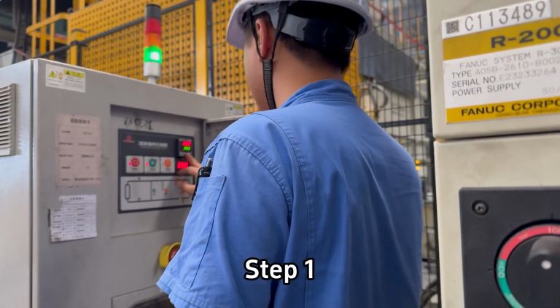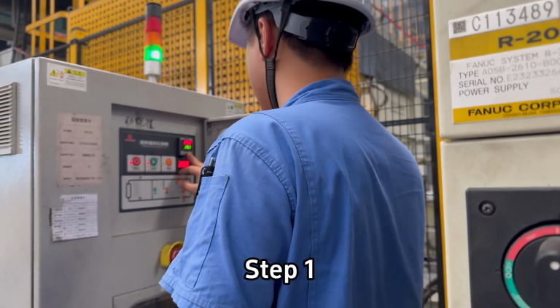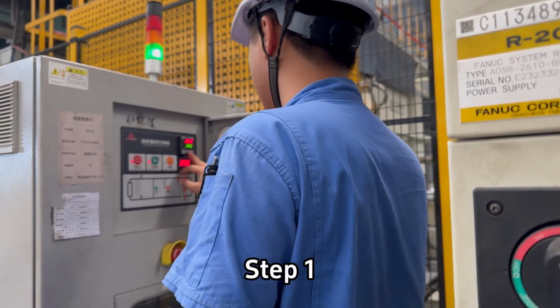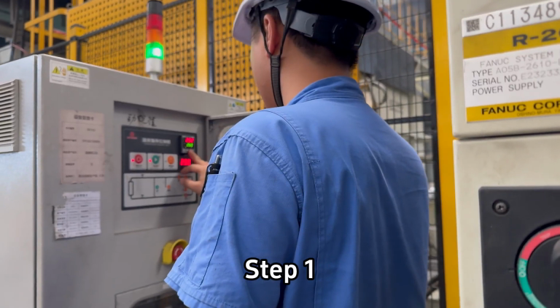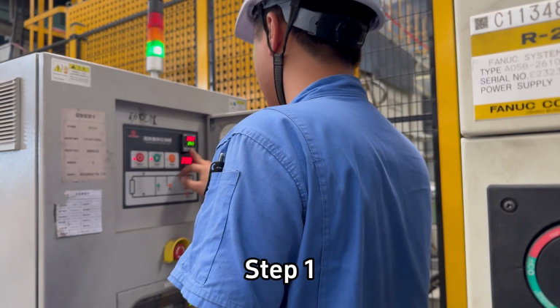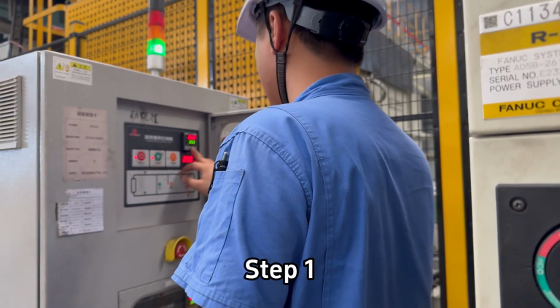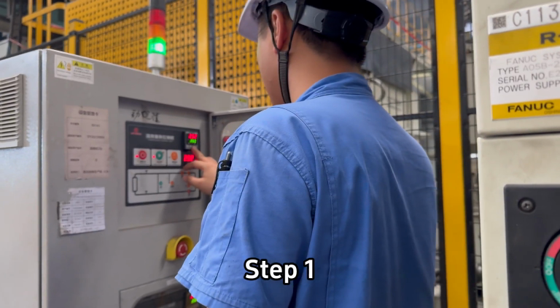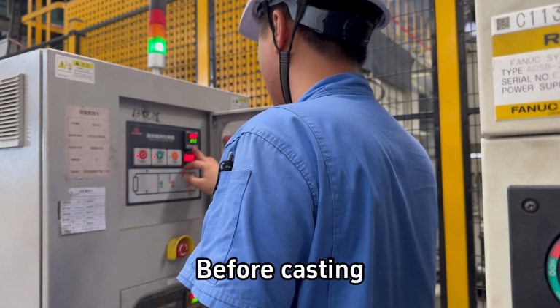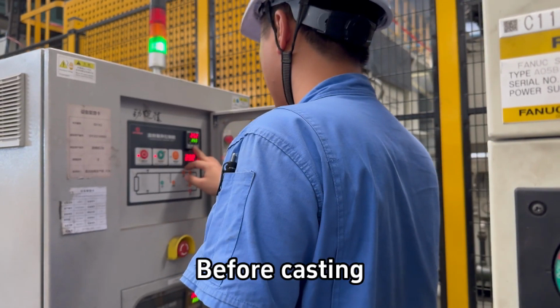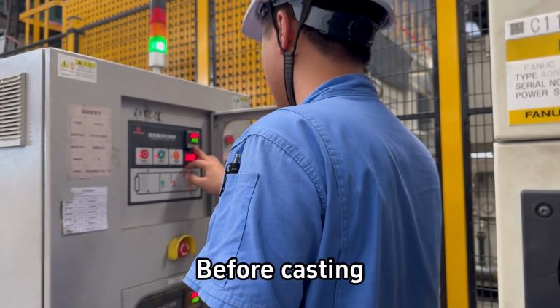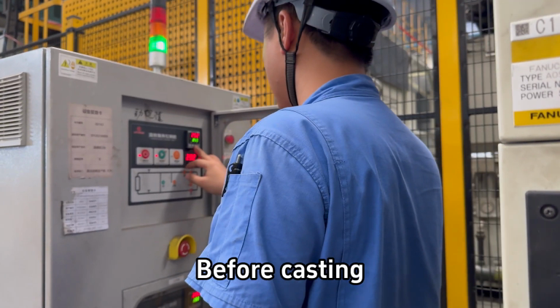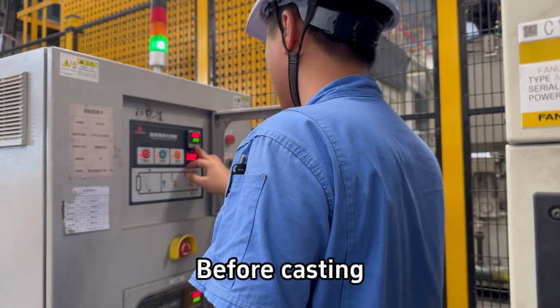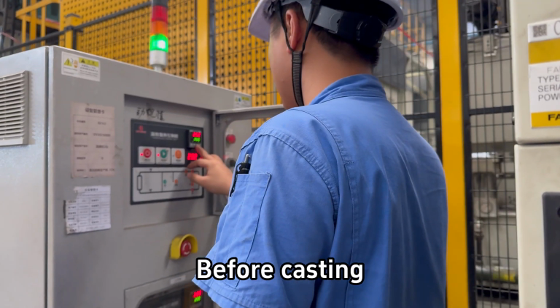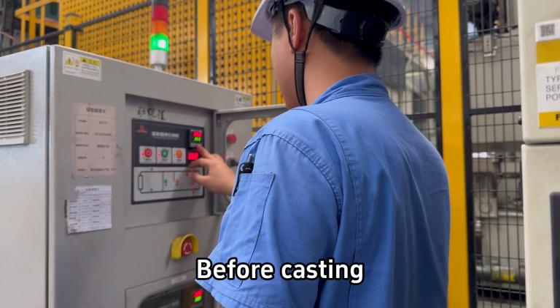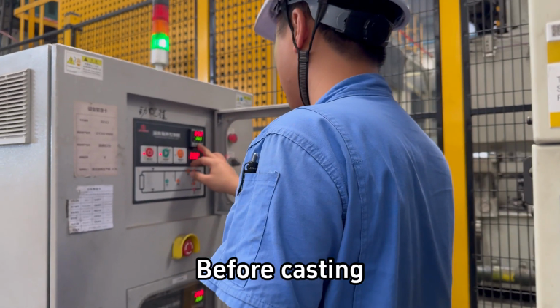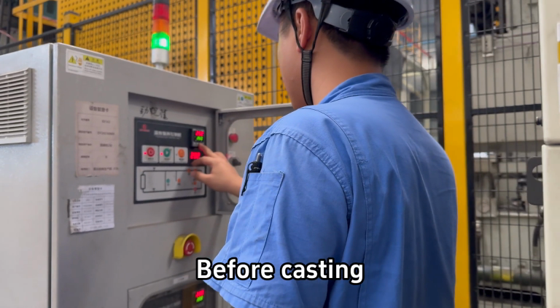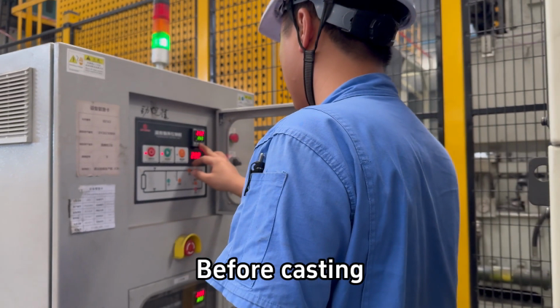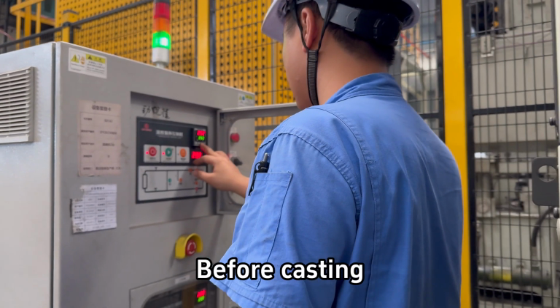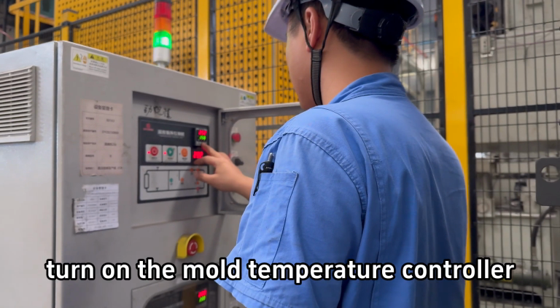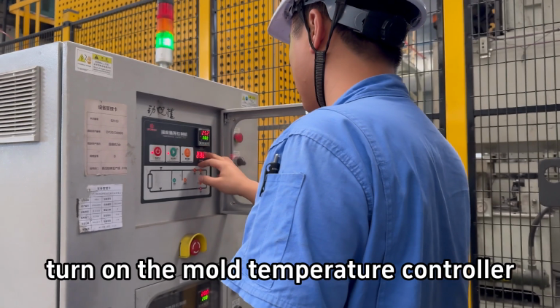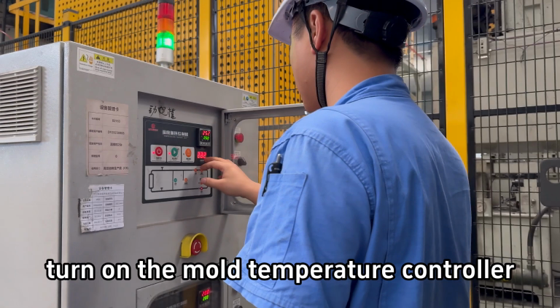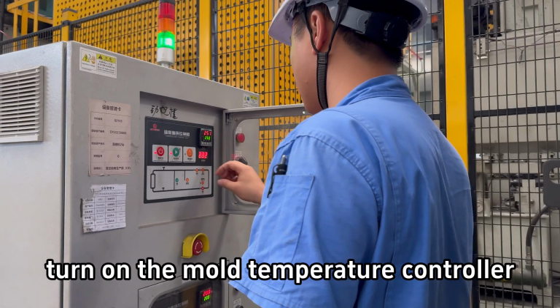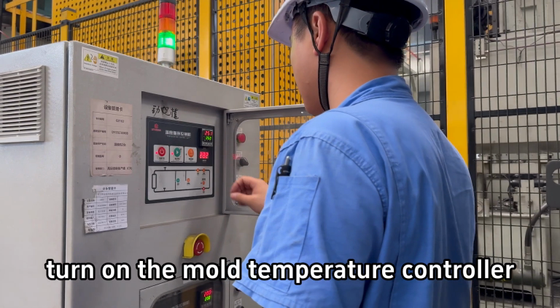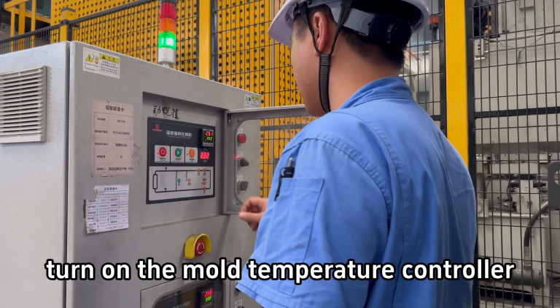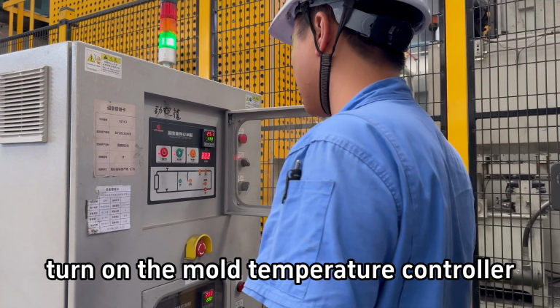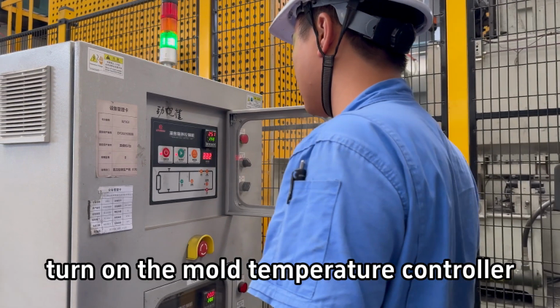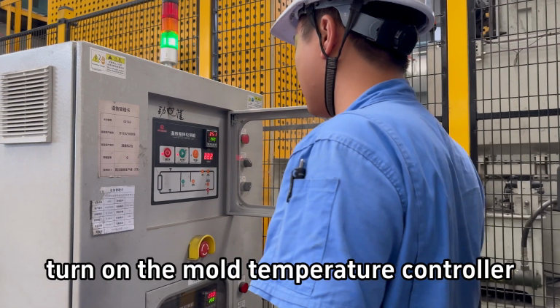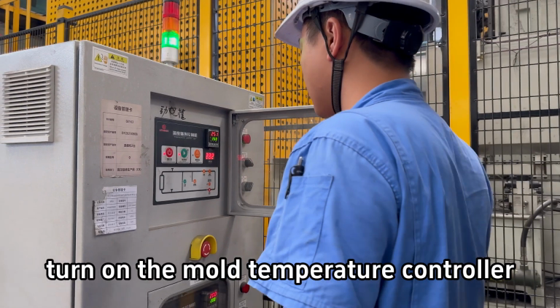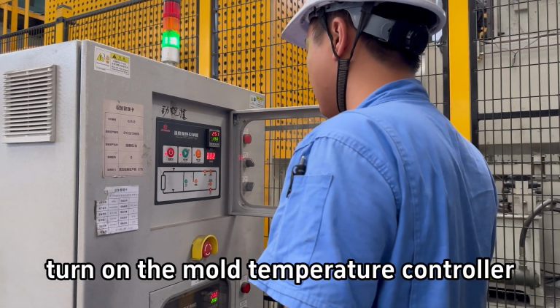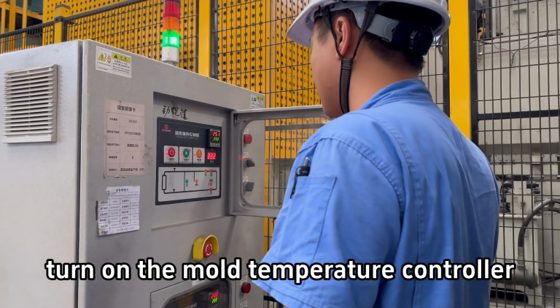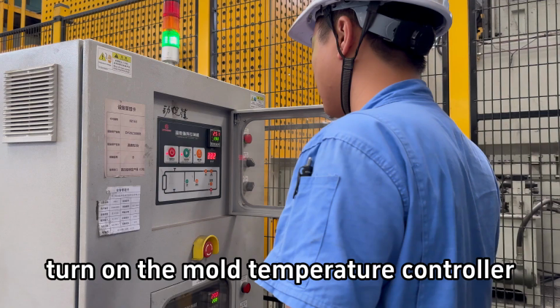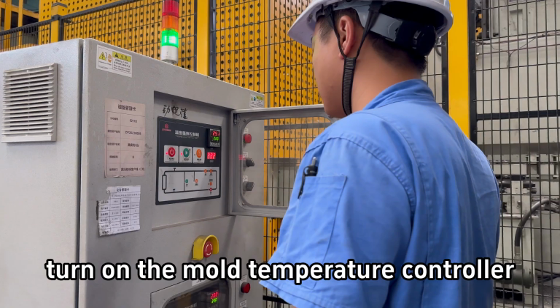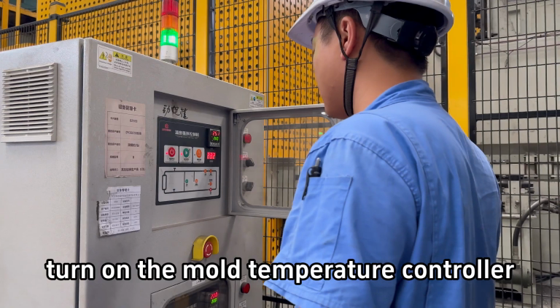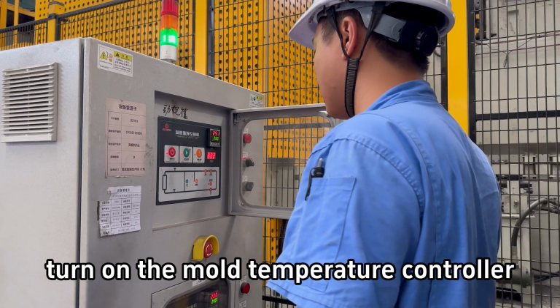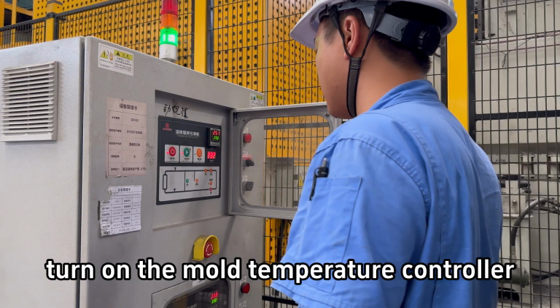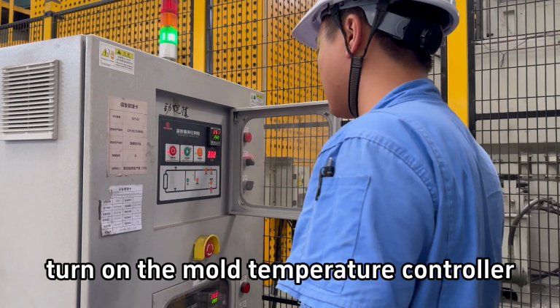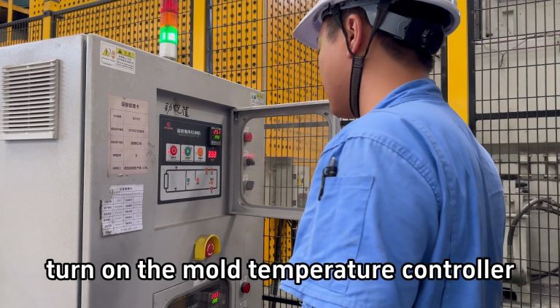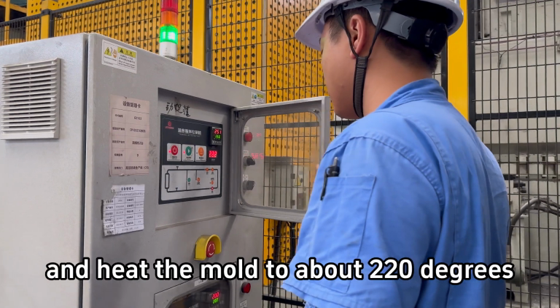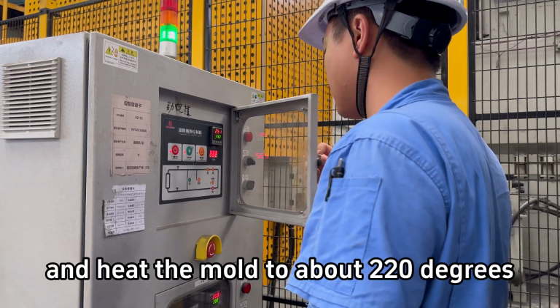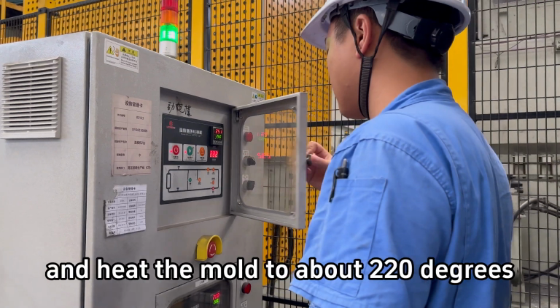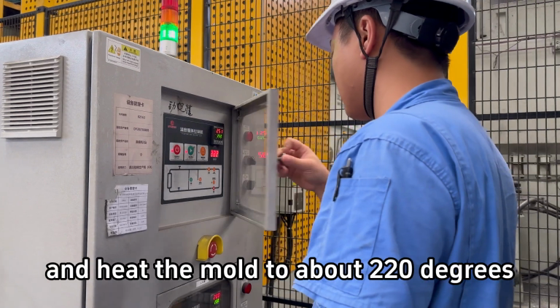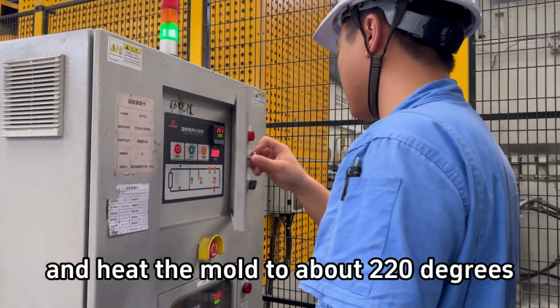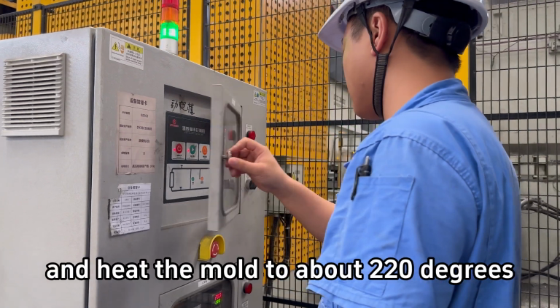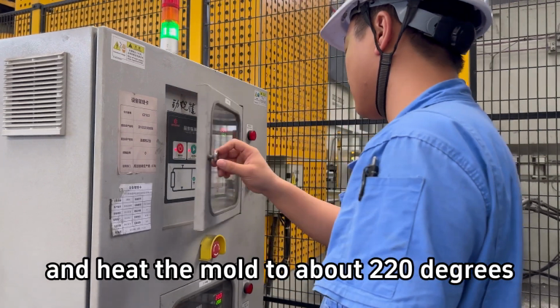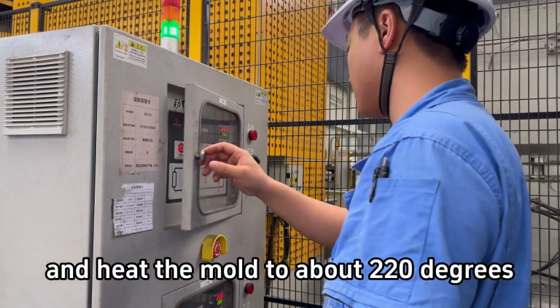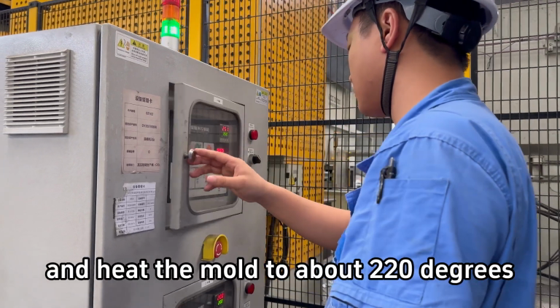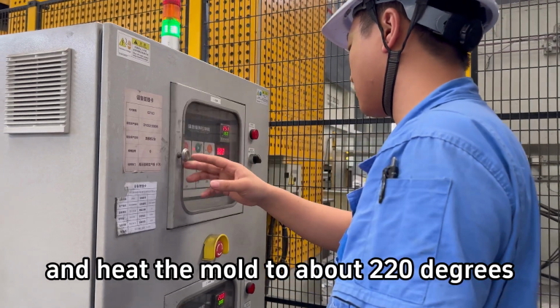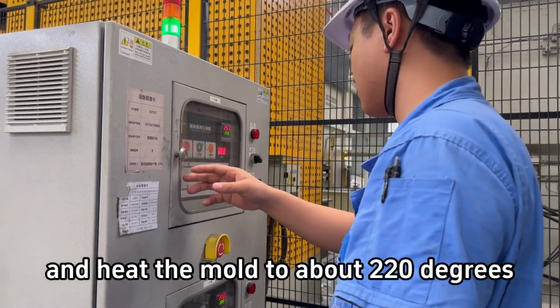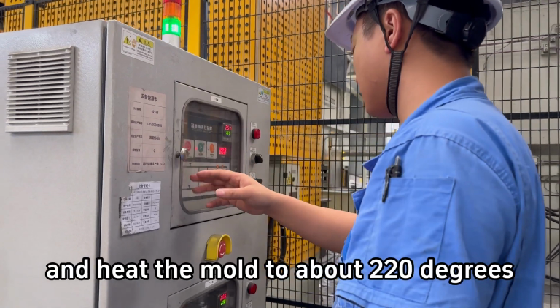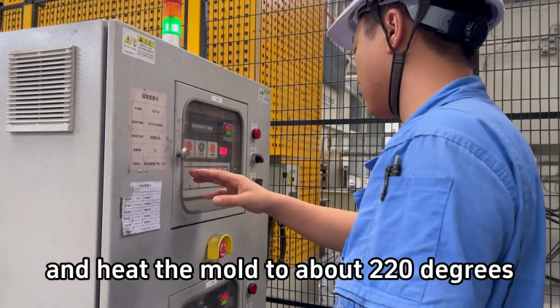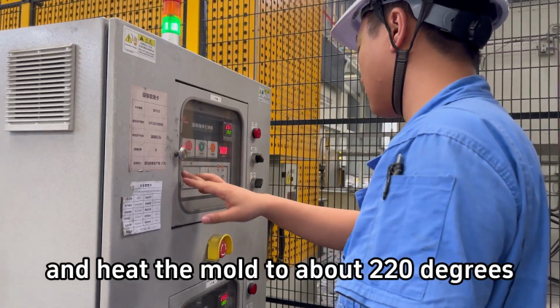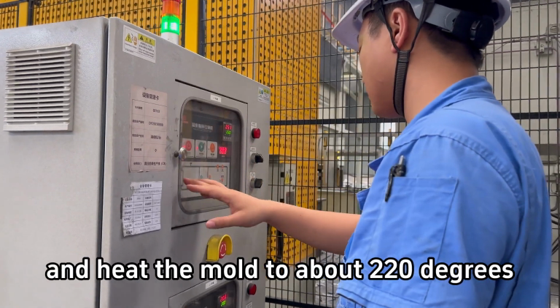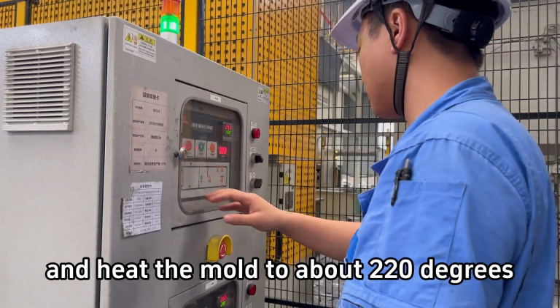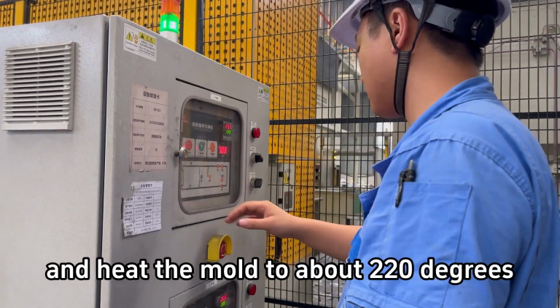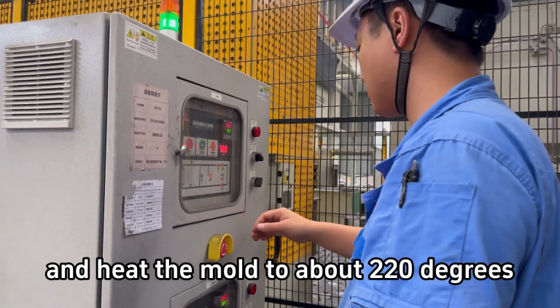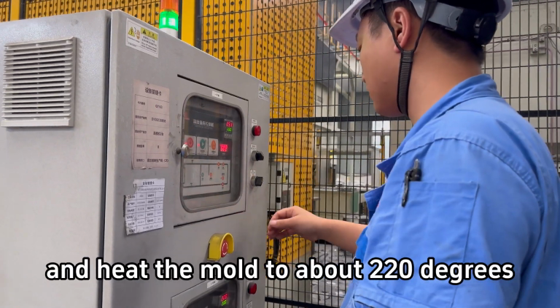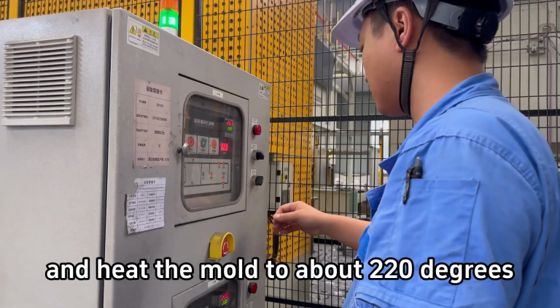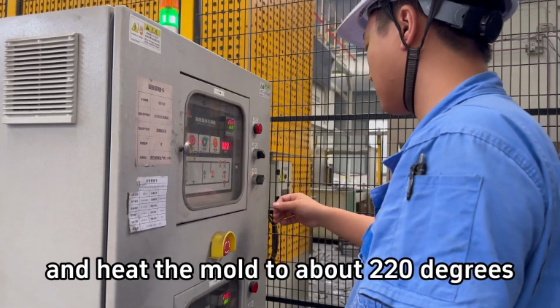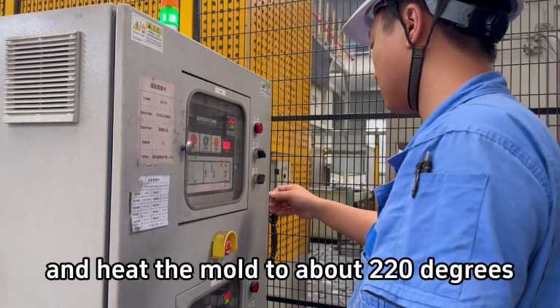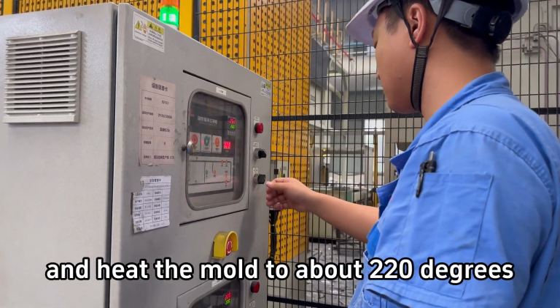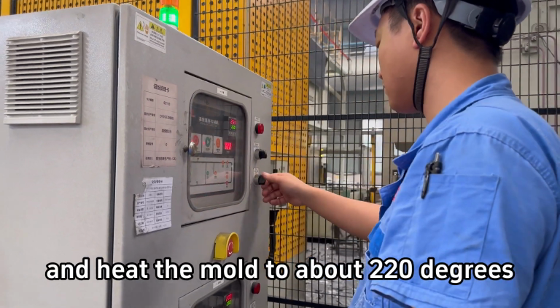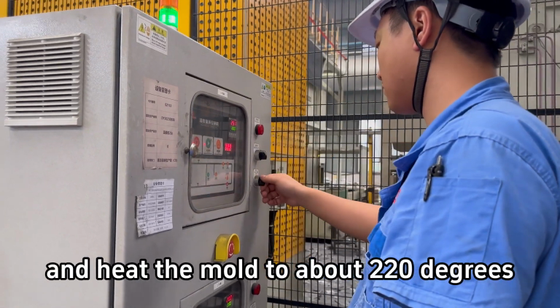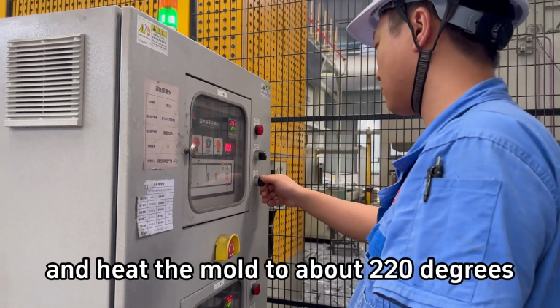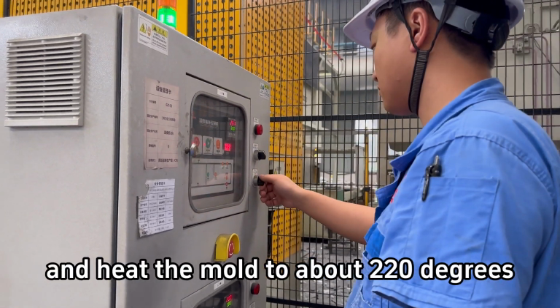Step 1. Before casting, turn on the mold temperature controller and heat the mold to about 220 degrees.